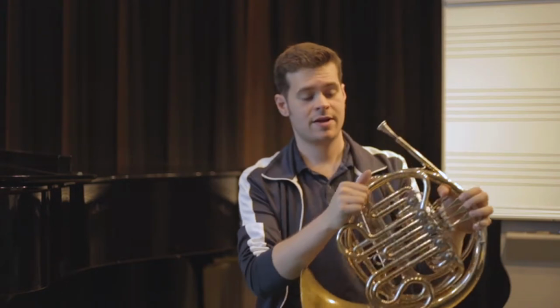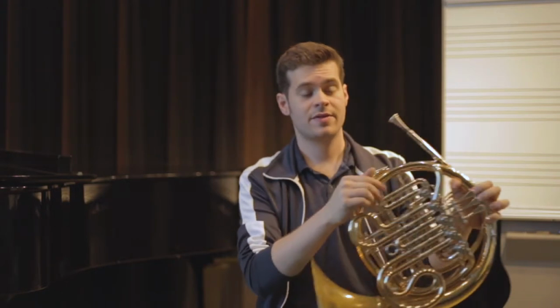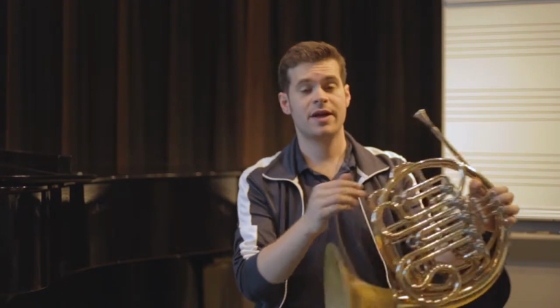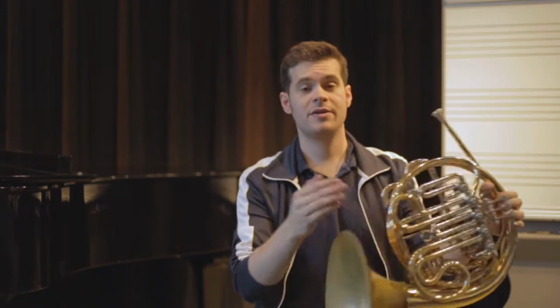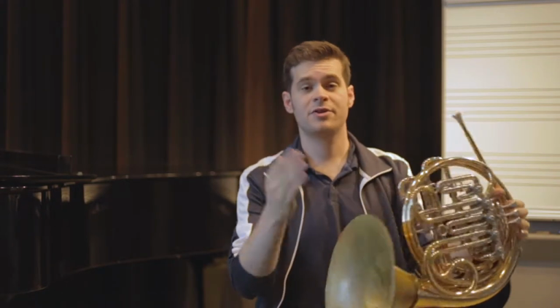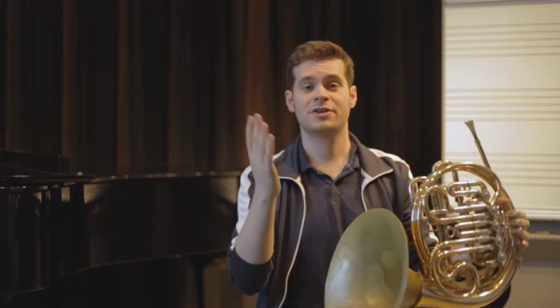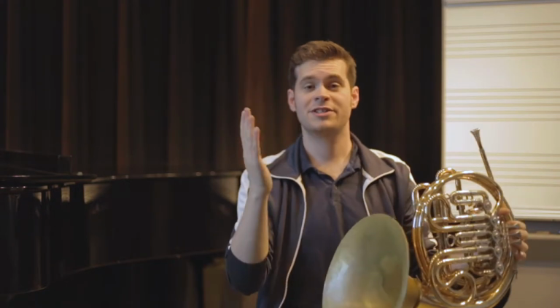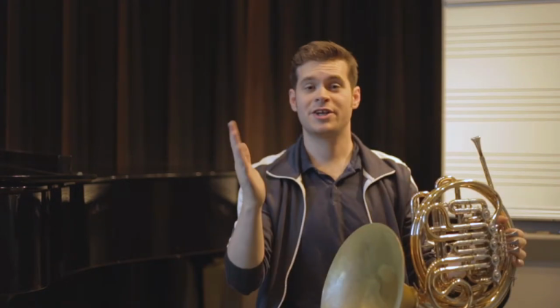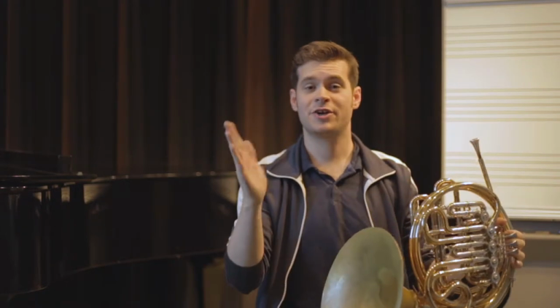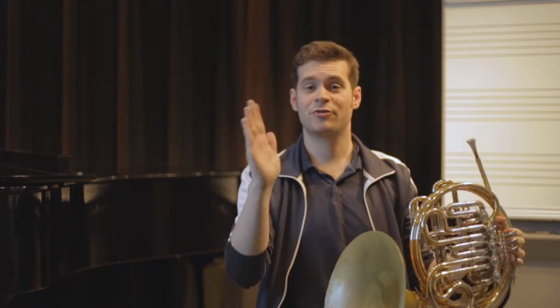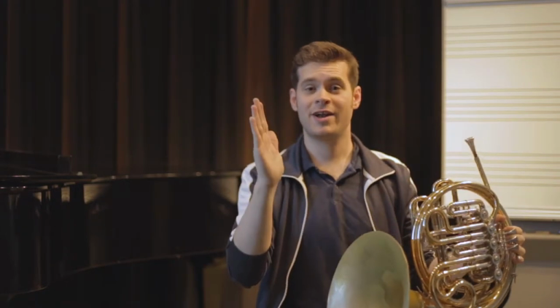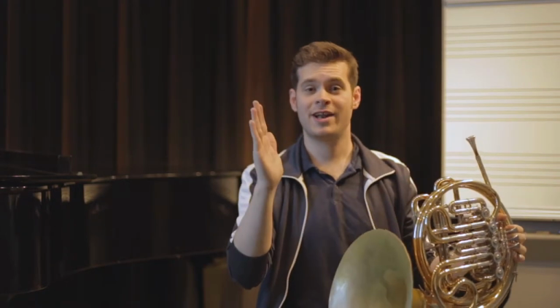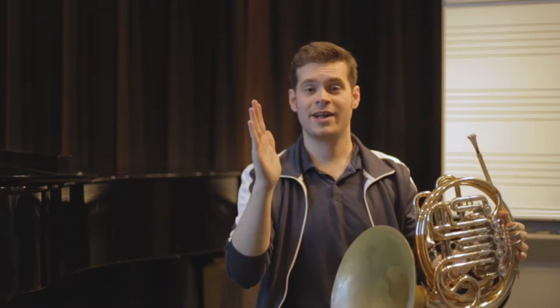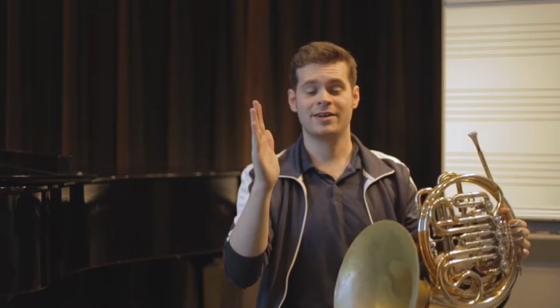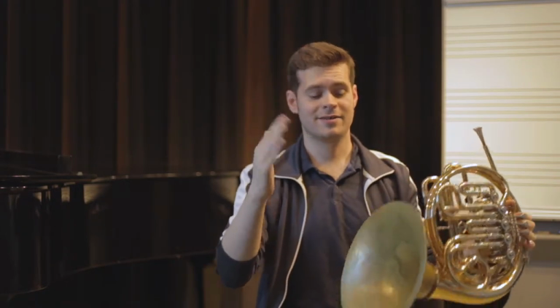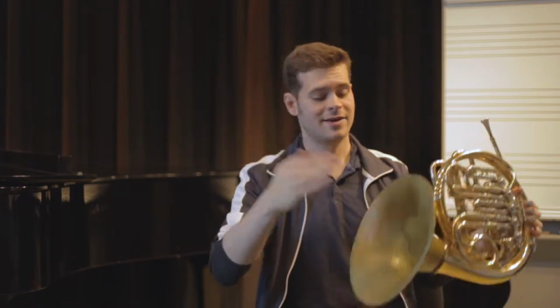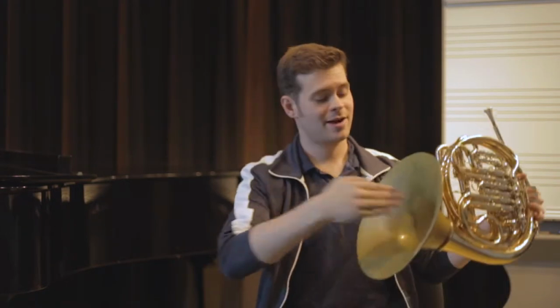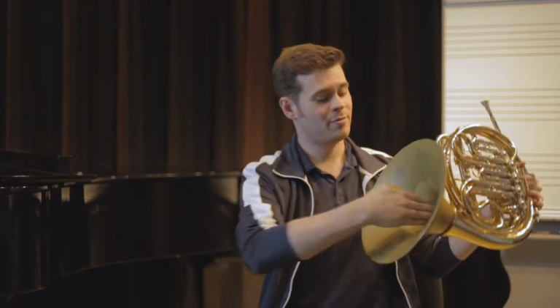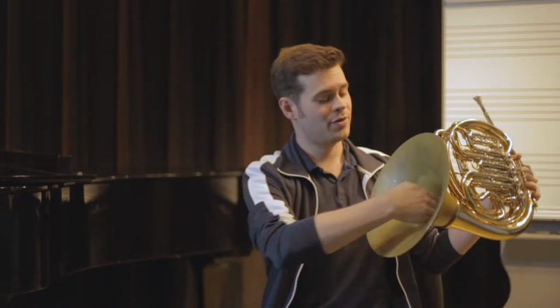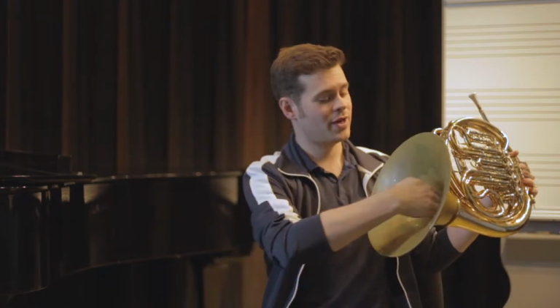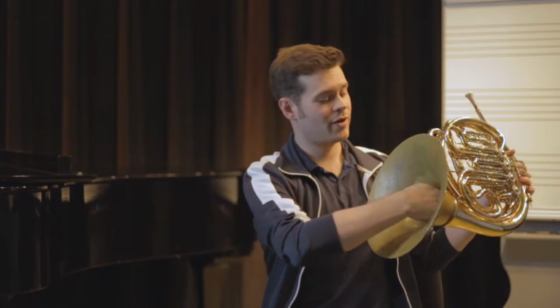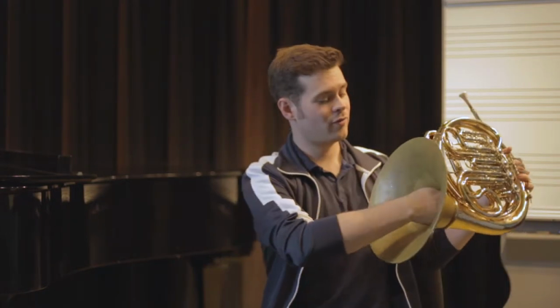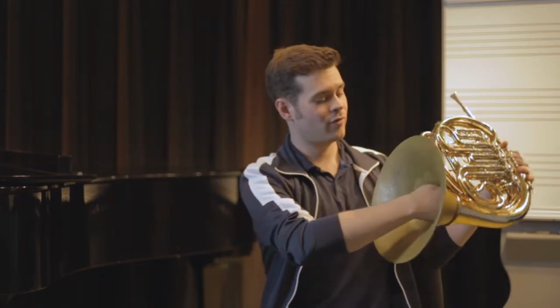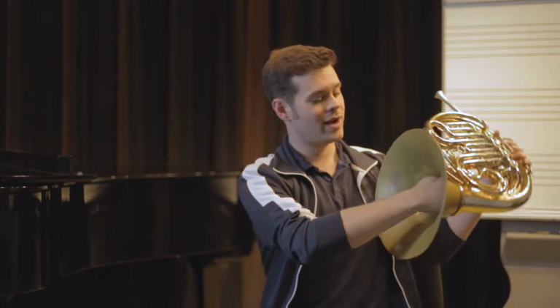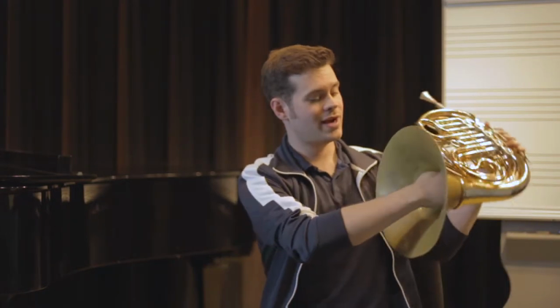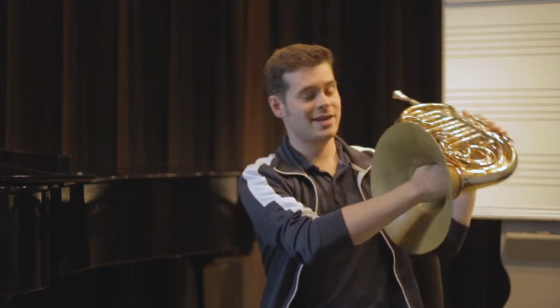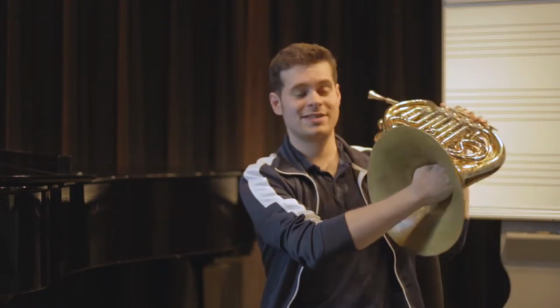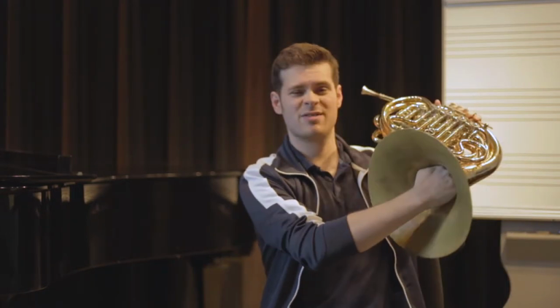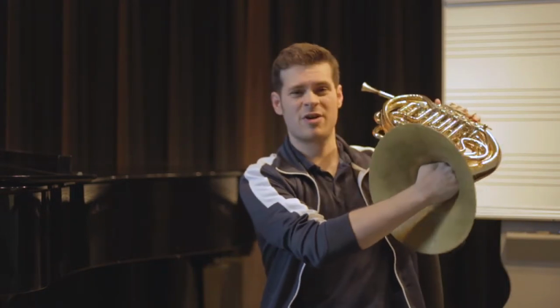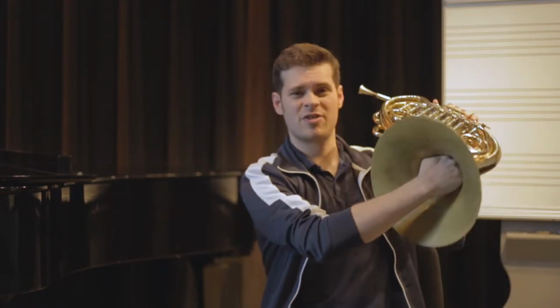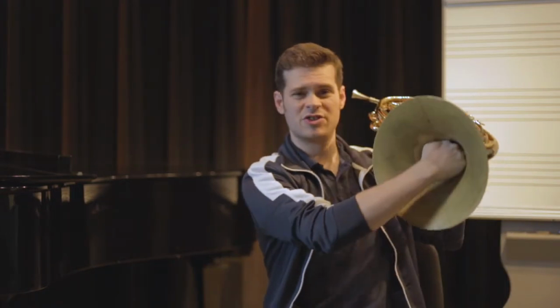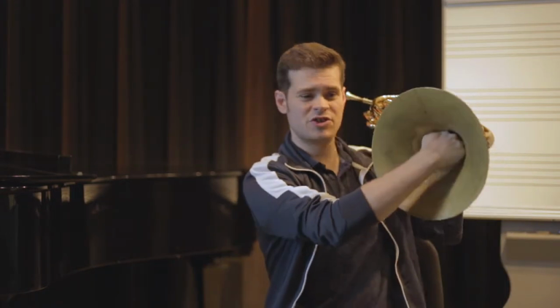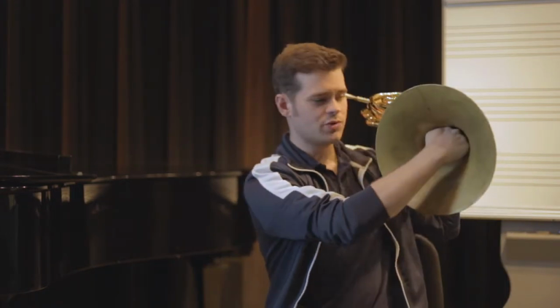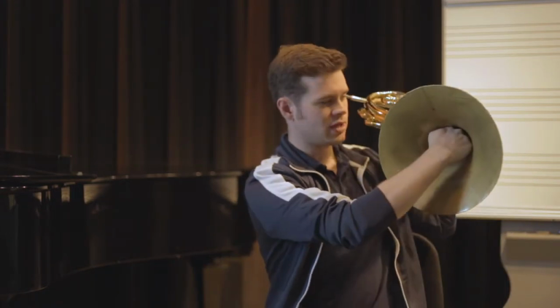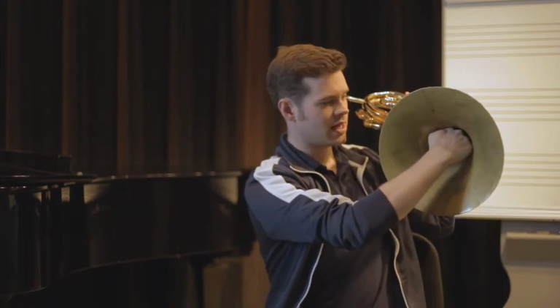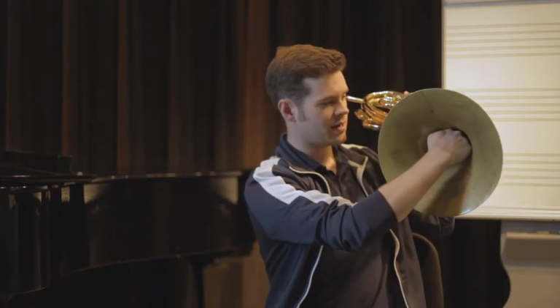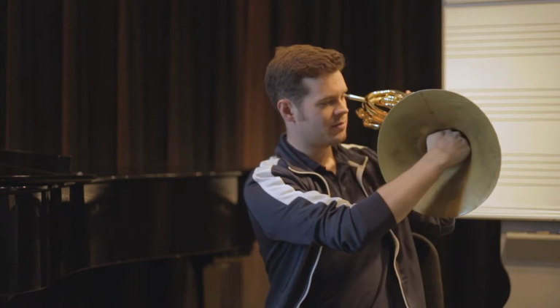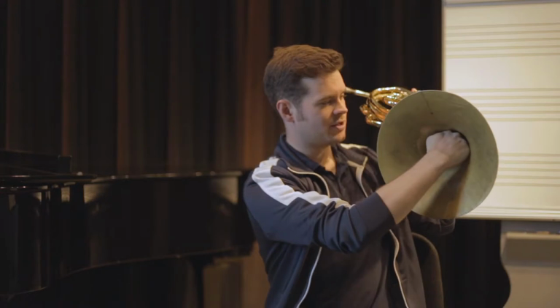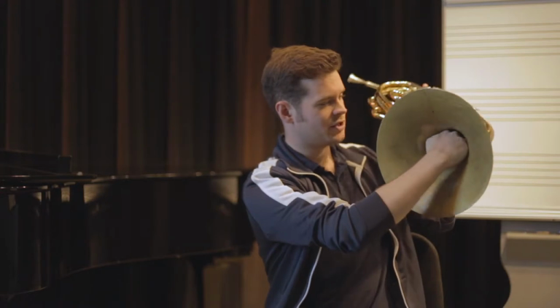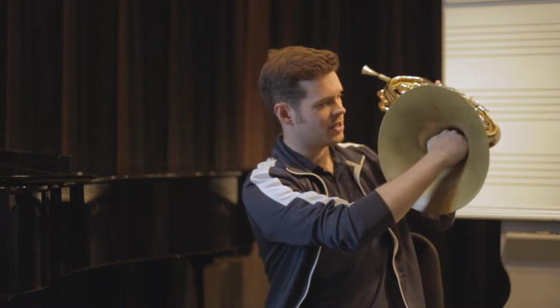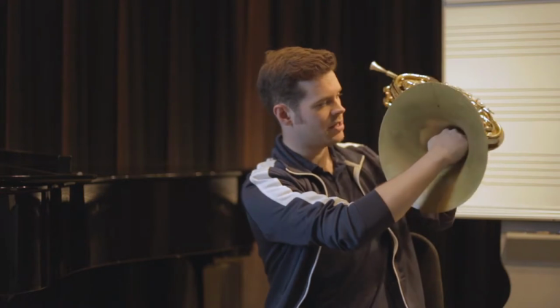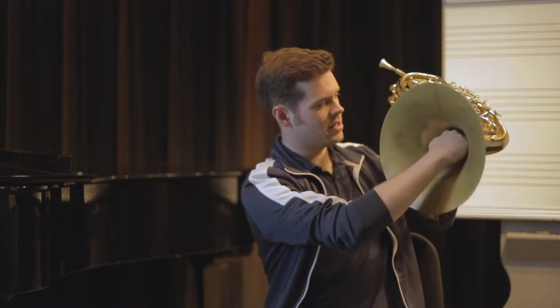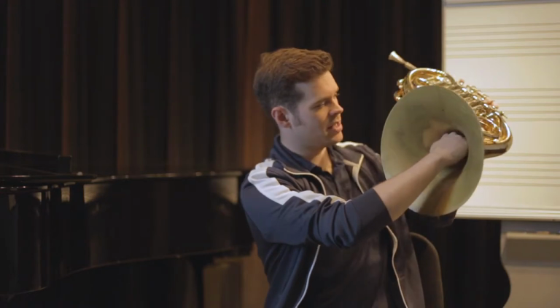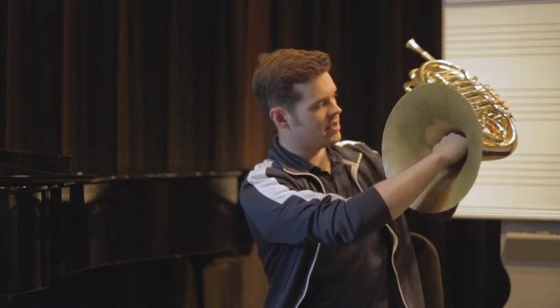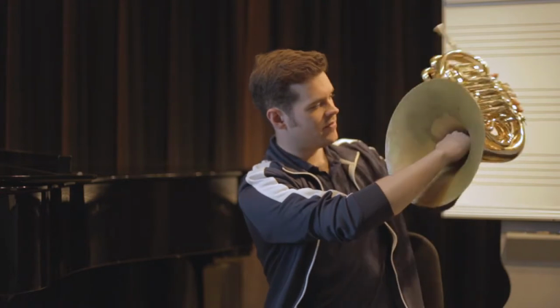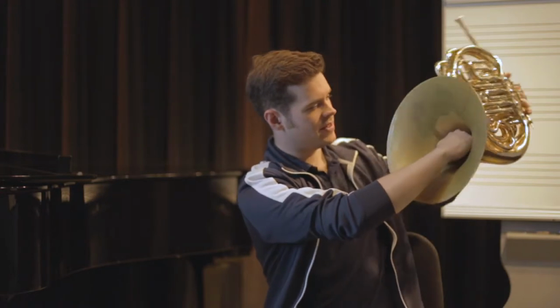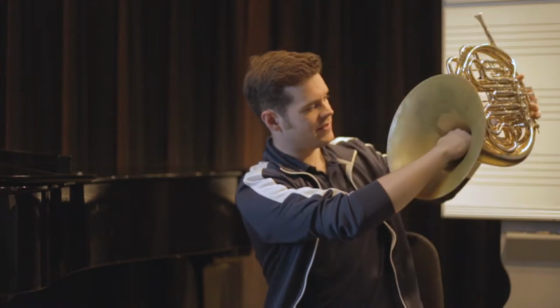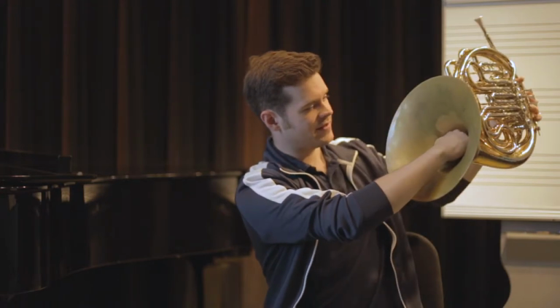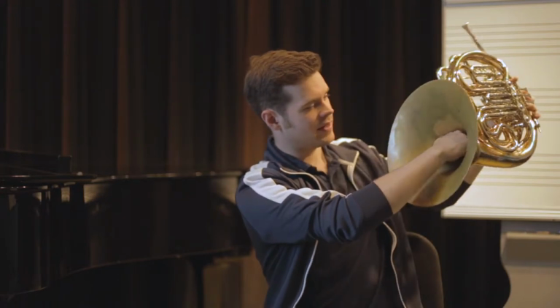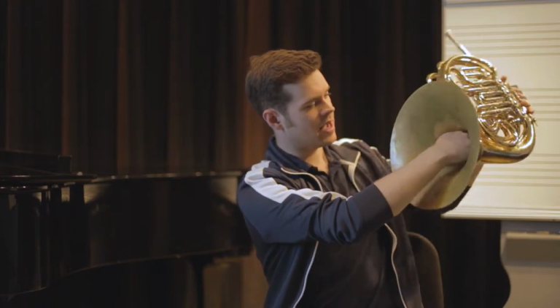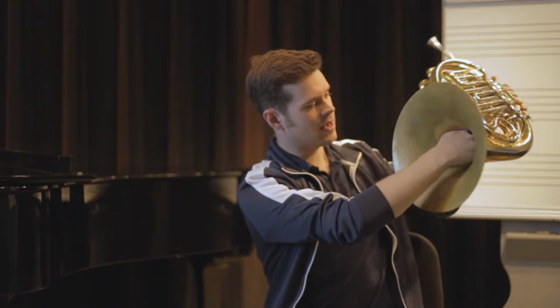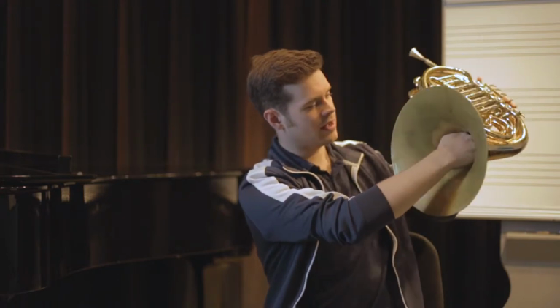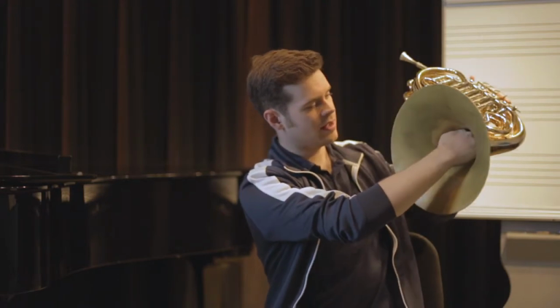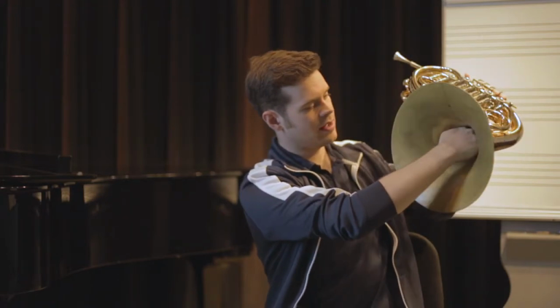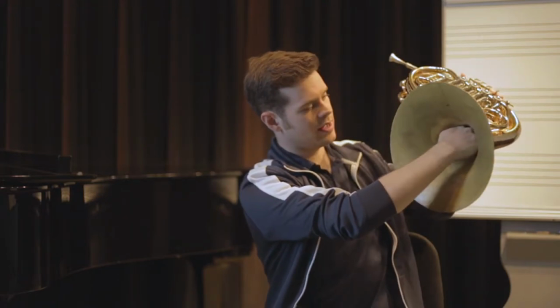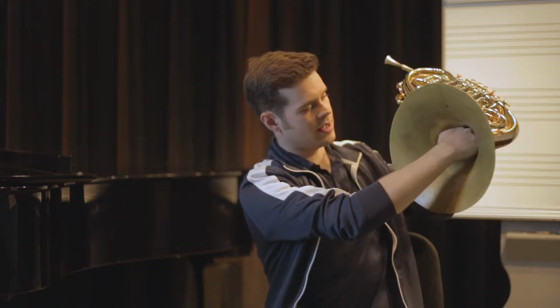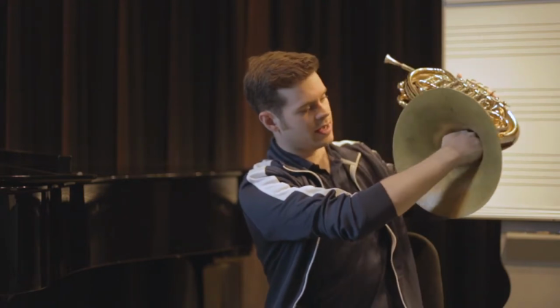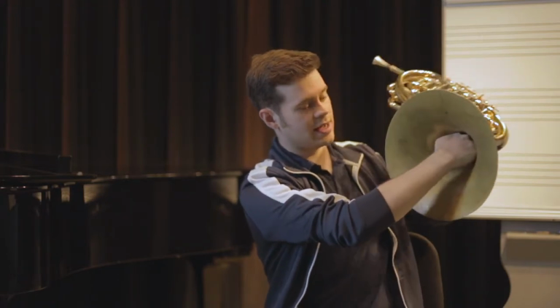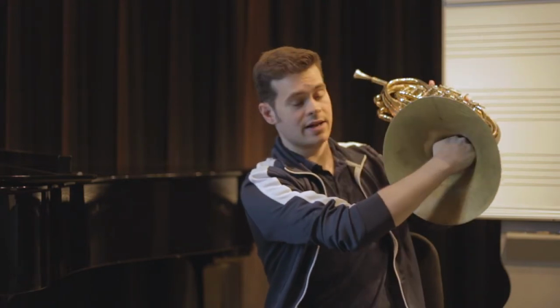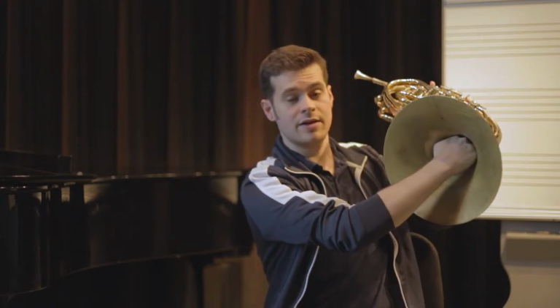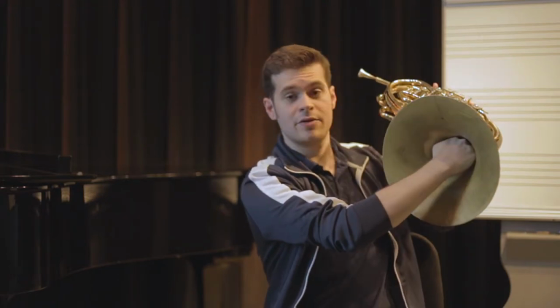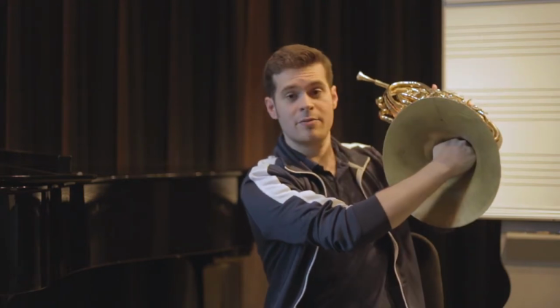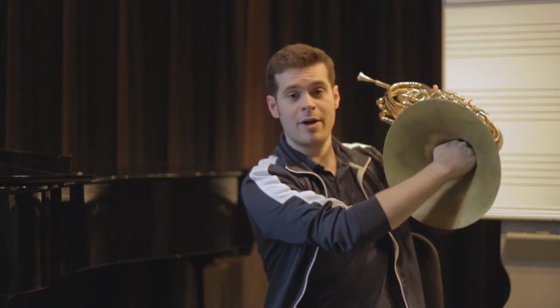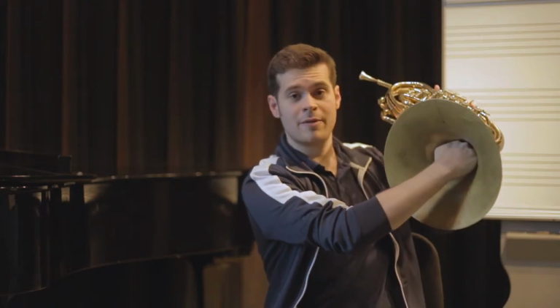Then you're going to take your right hand and put that right into about the two o'clock position, if this is a clock, in the bell.